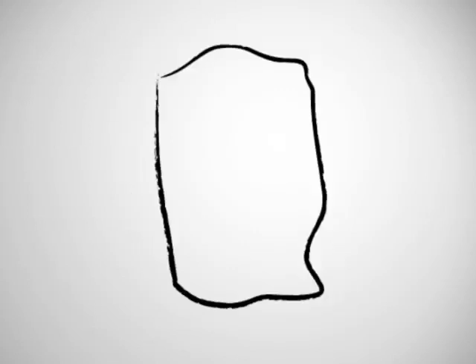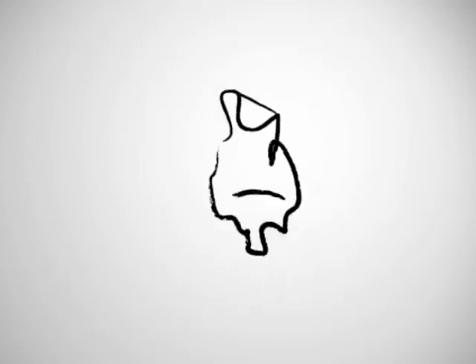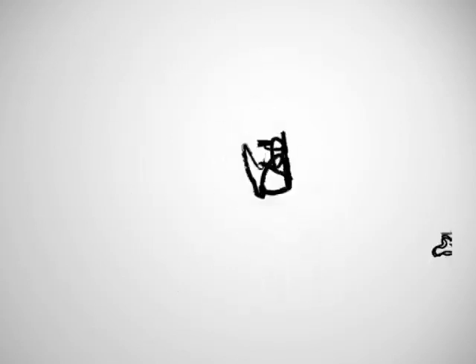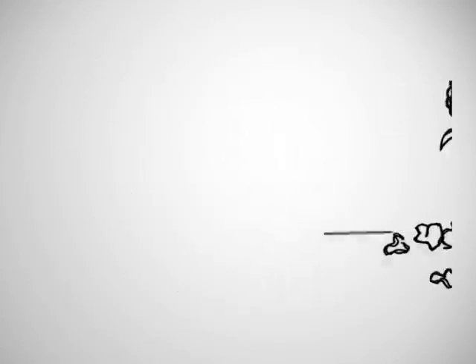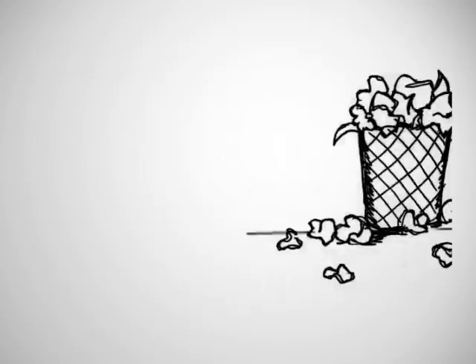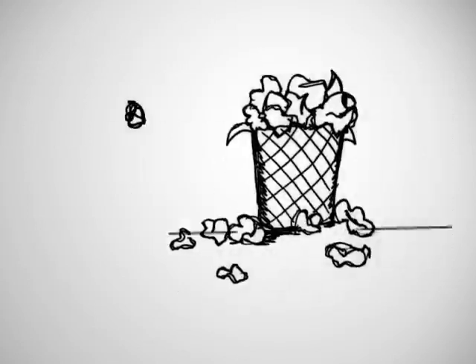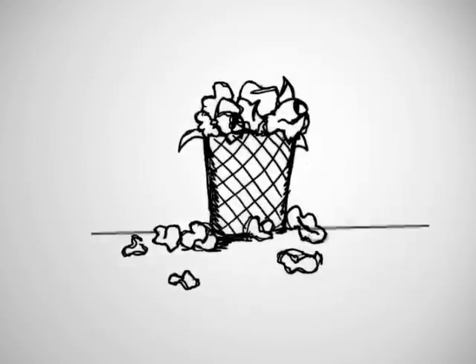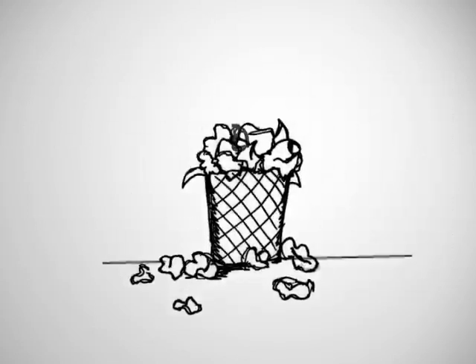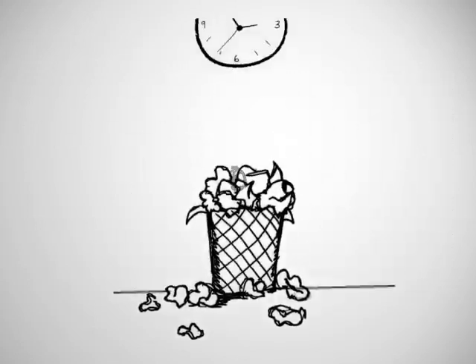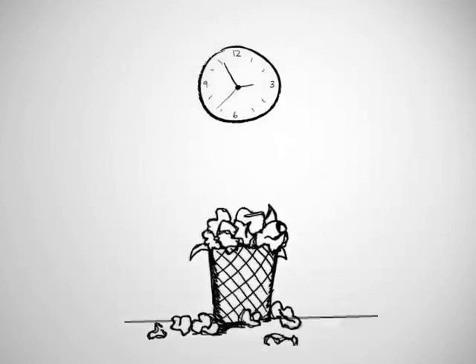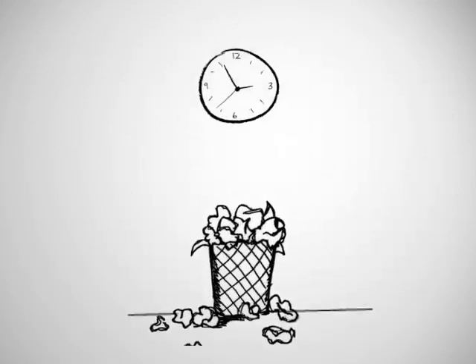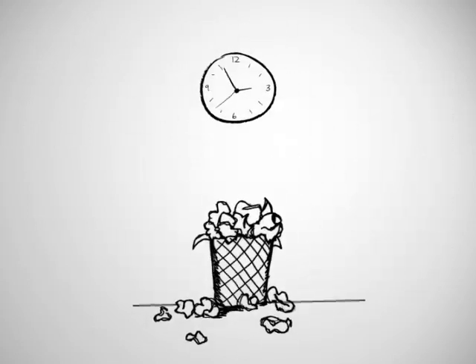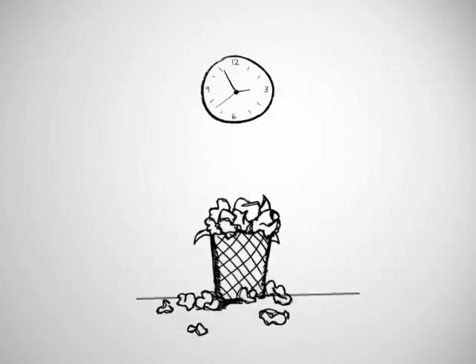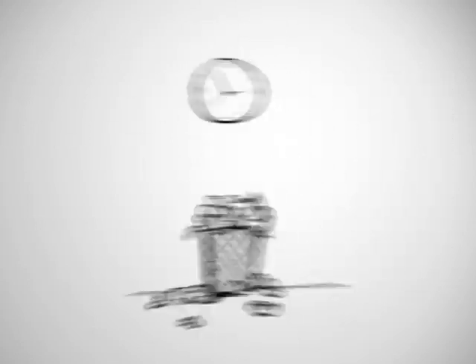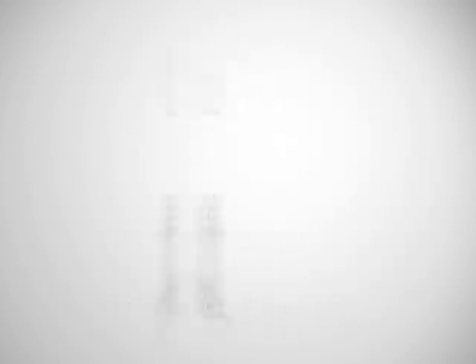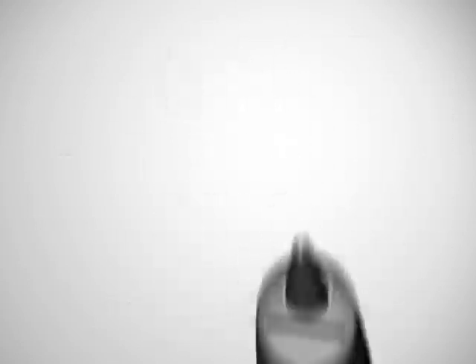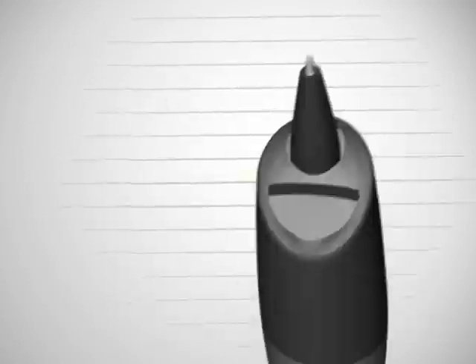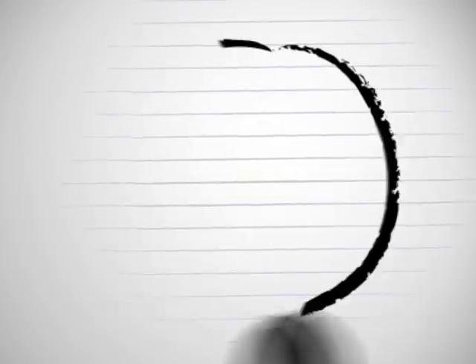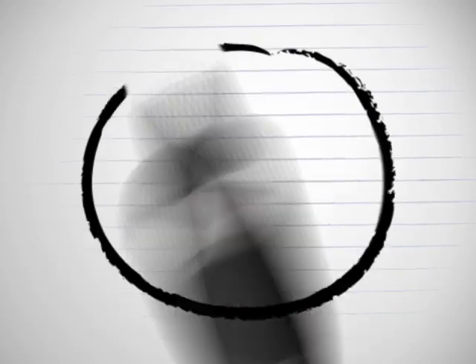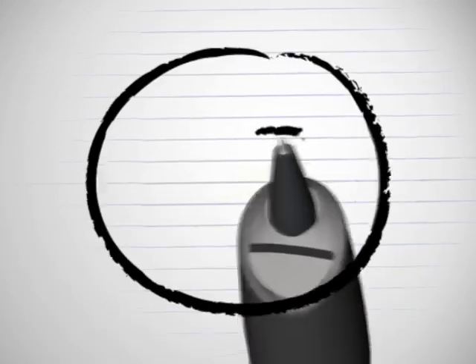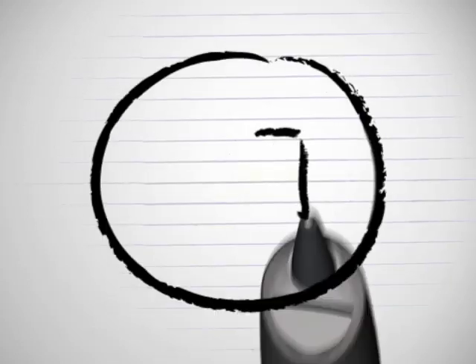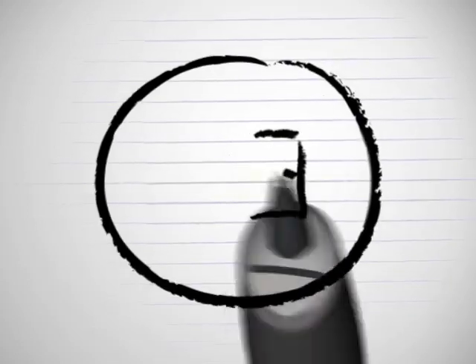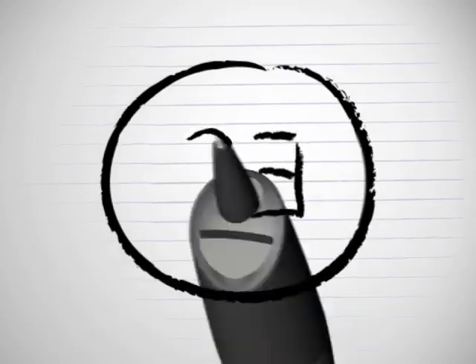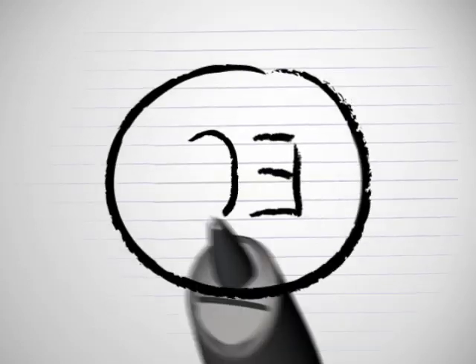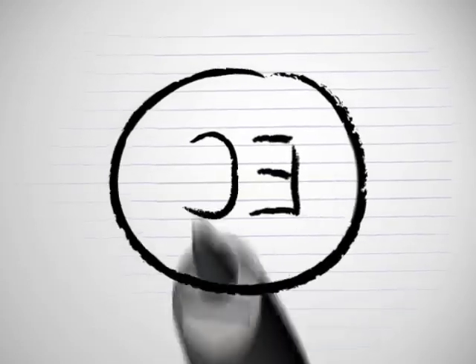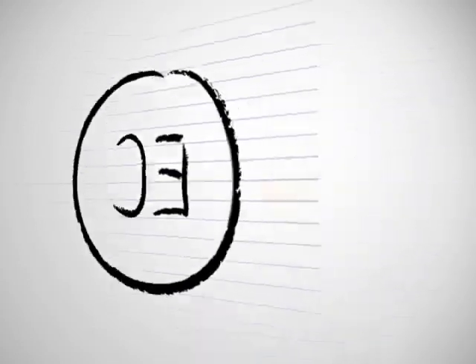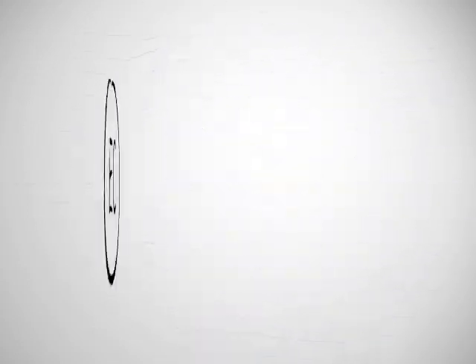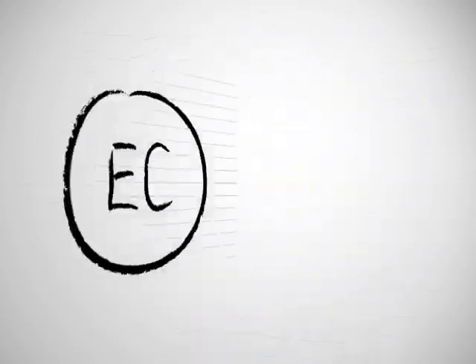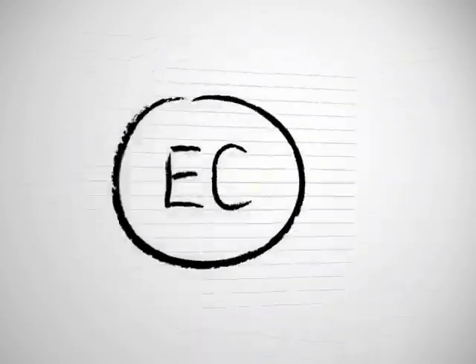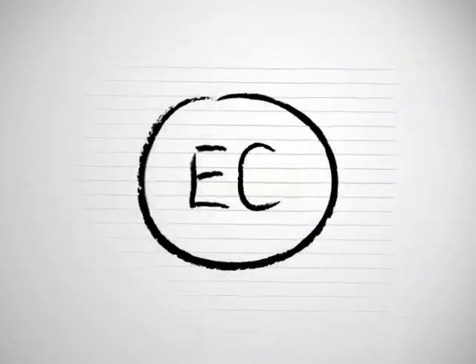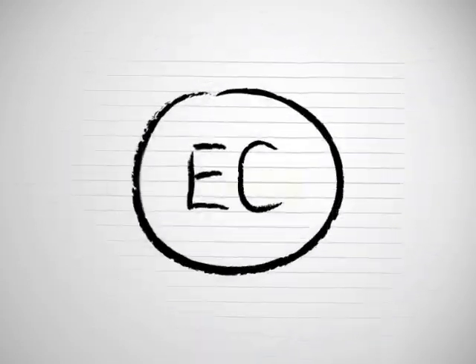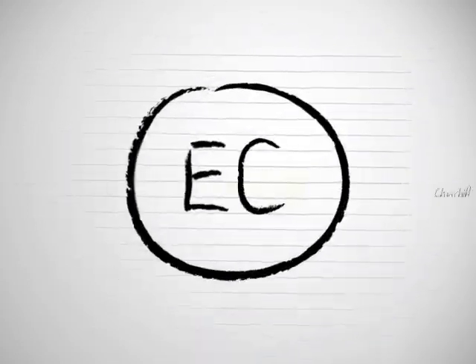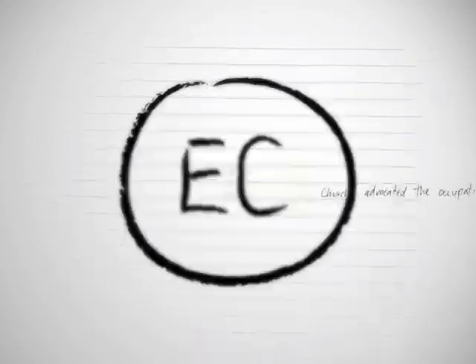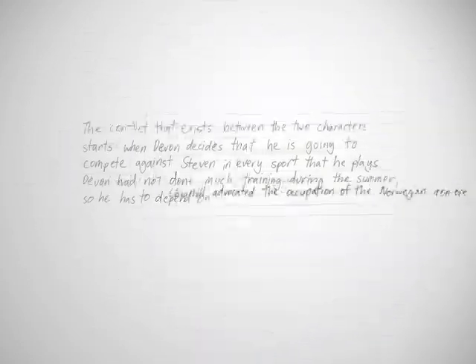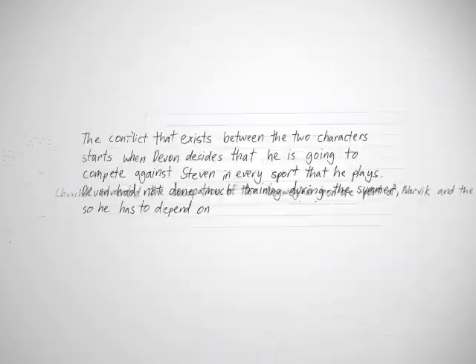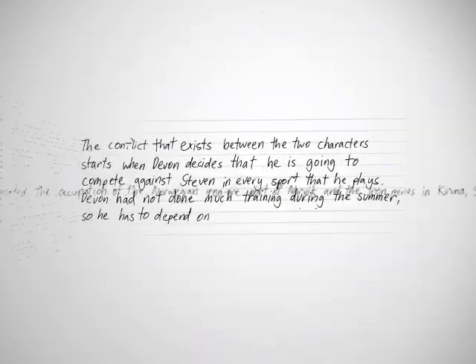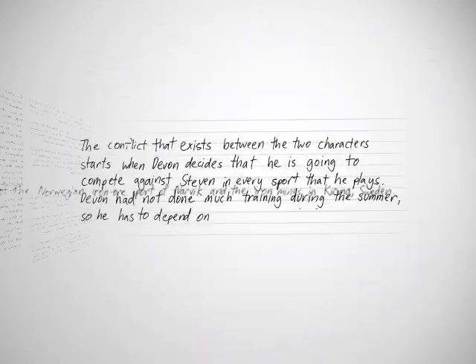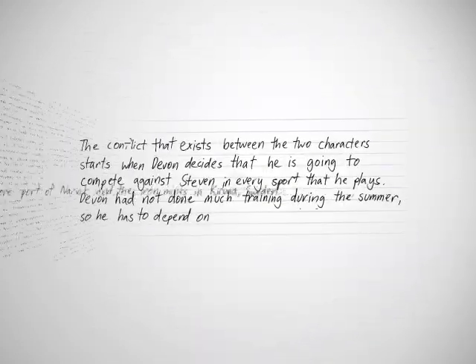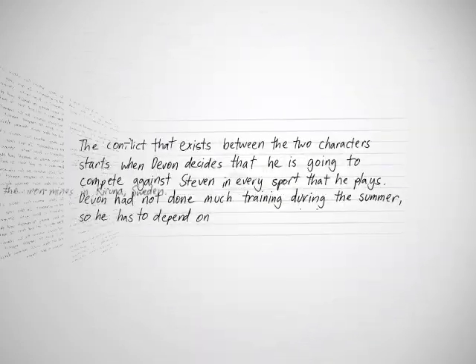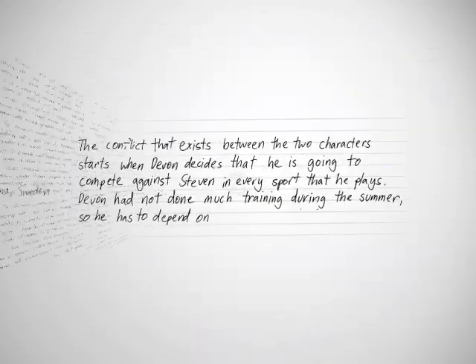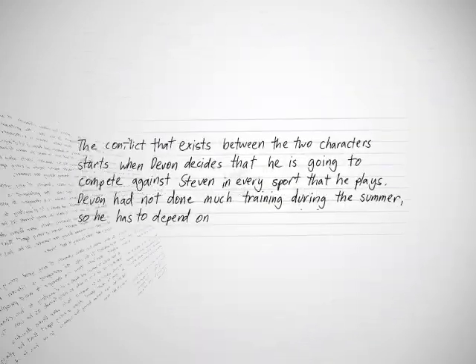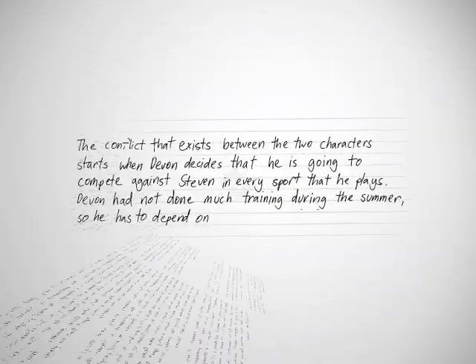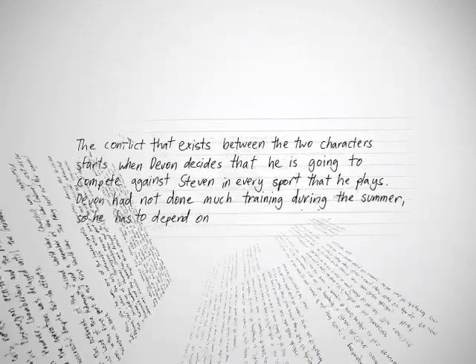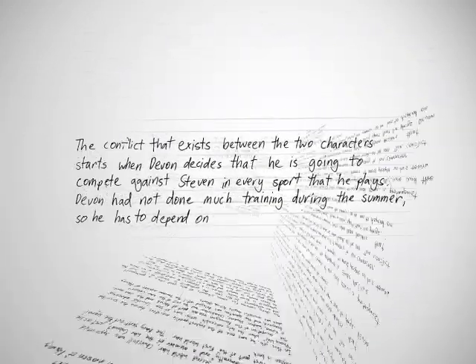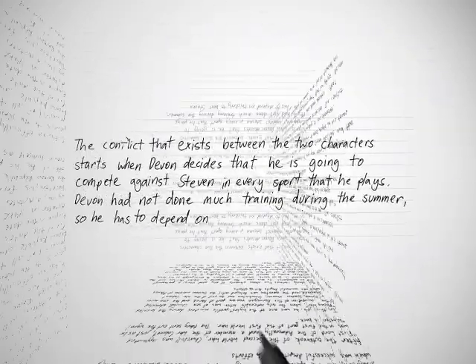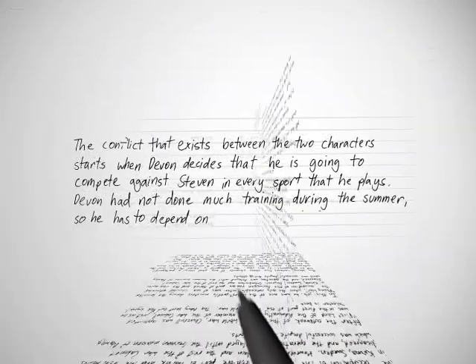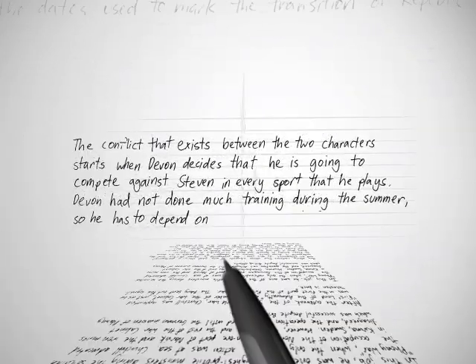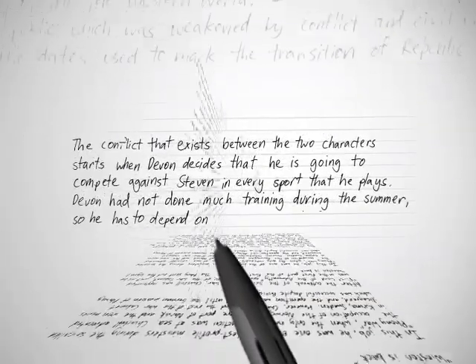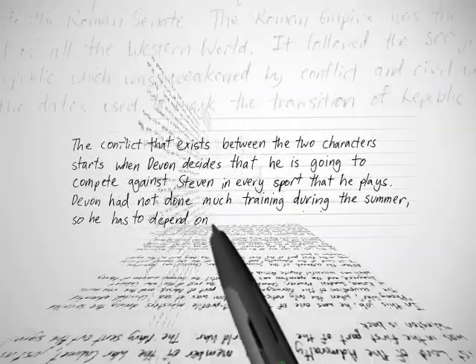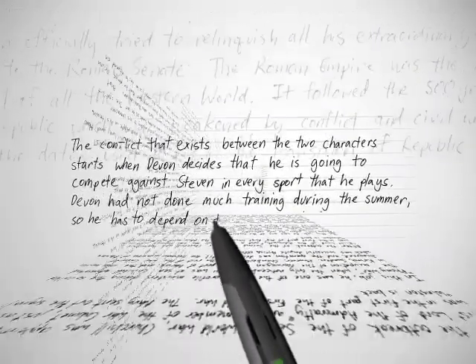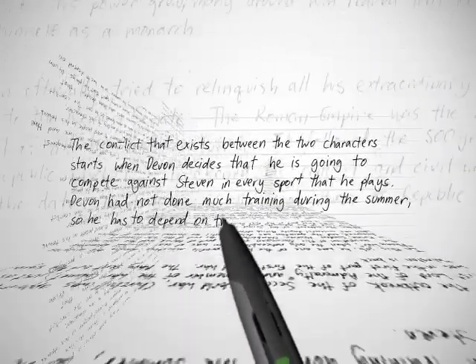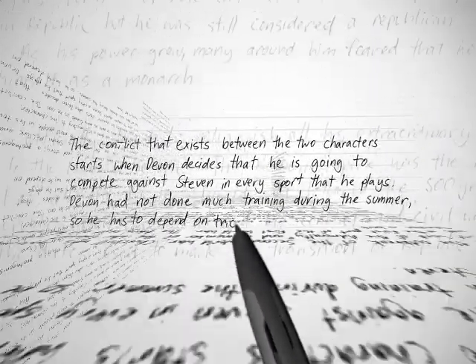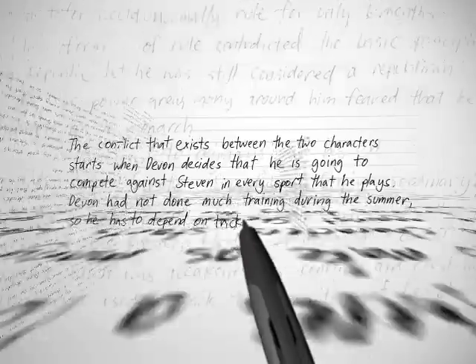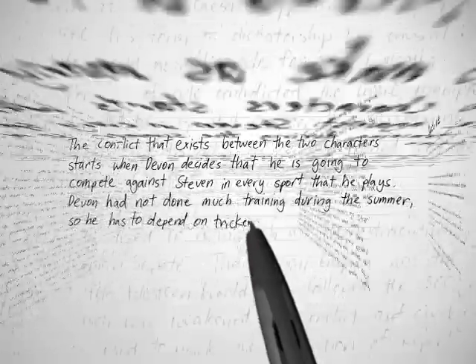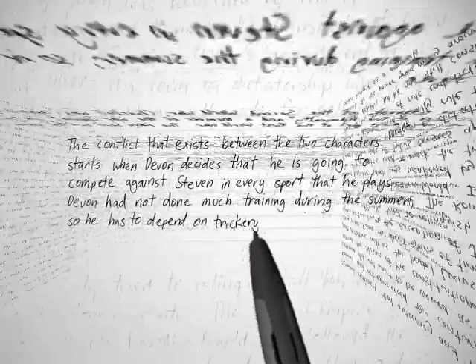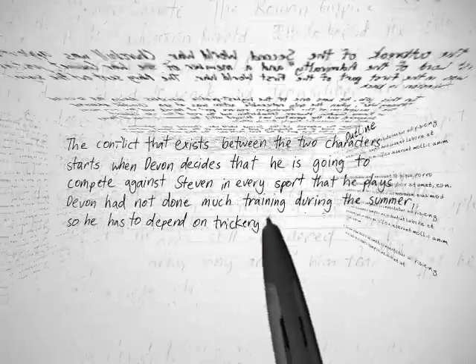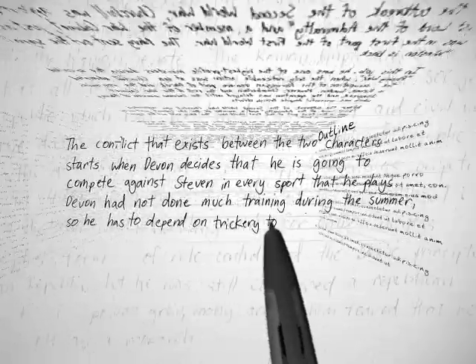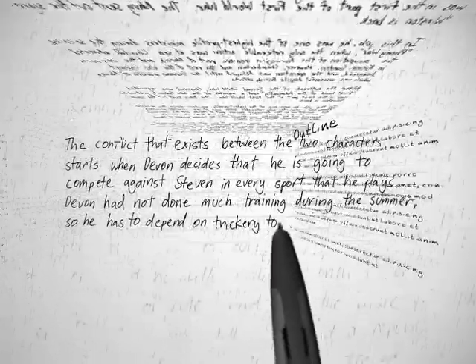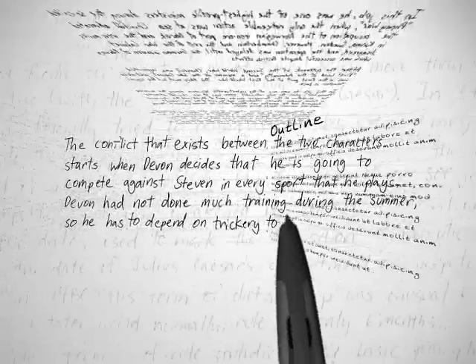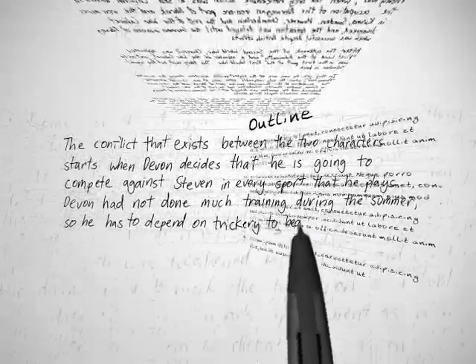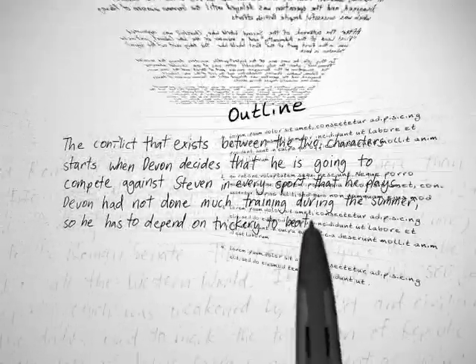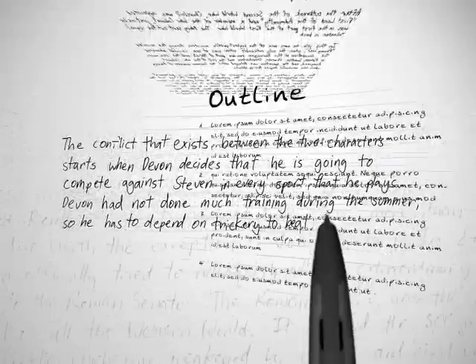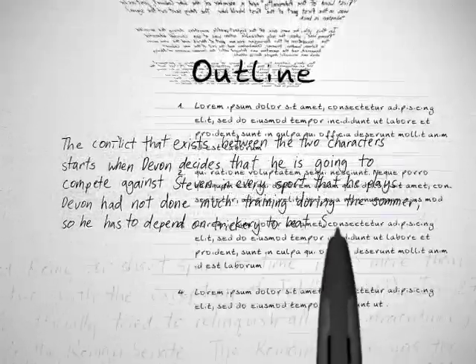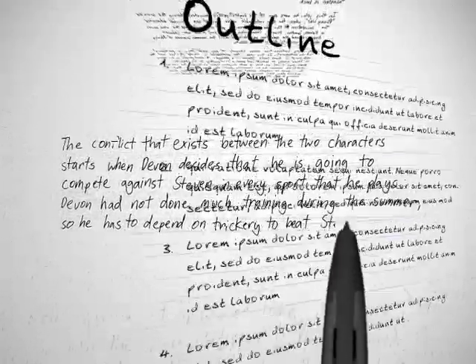Got writer's block? Pick up your Fly Fusion pen and get step-by-step help with topic brainstorming, drafting, and outlining.